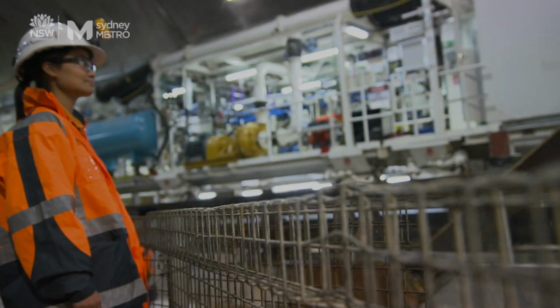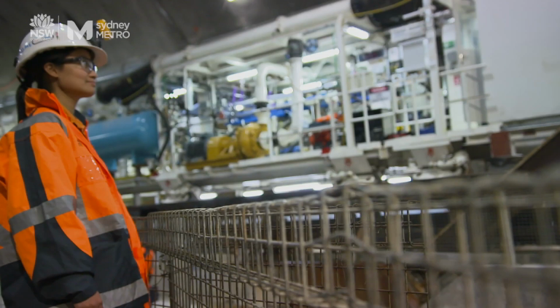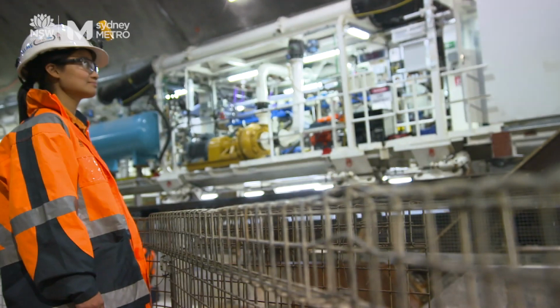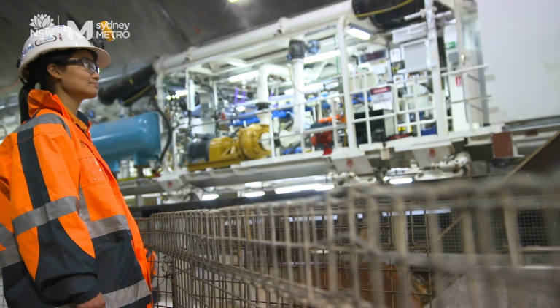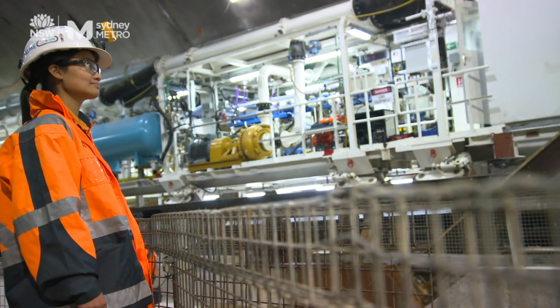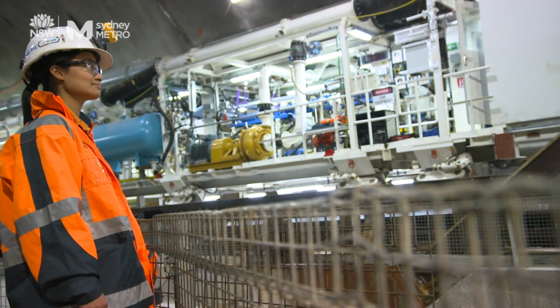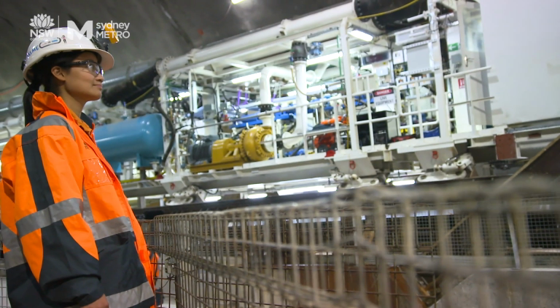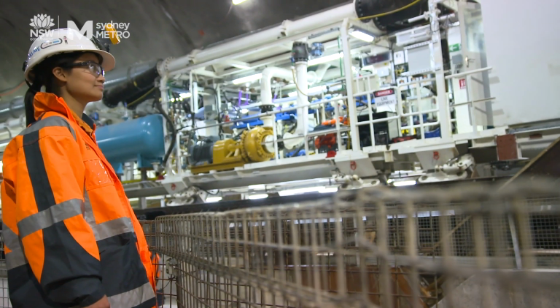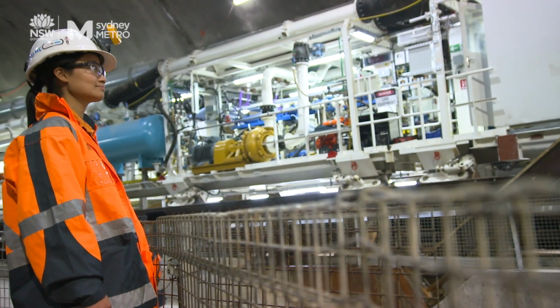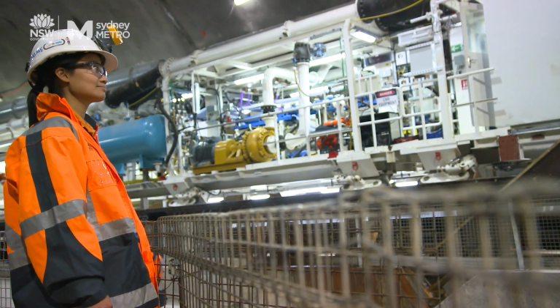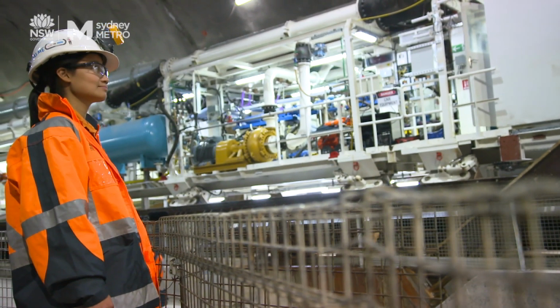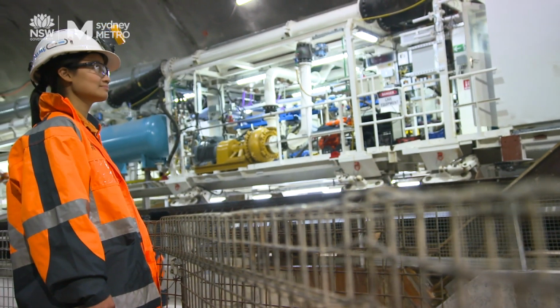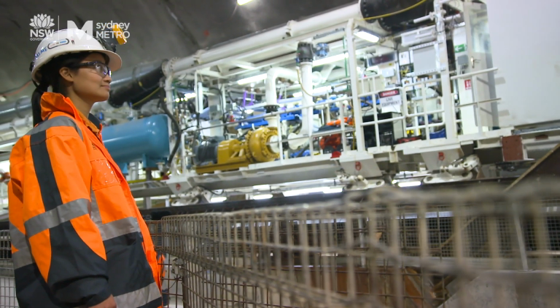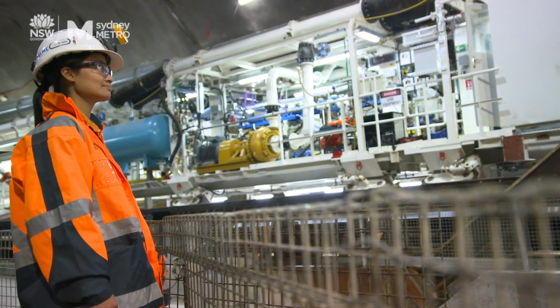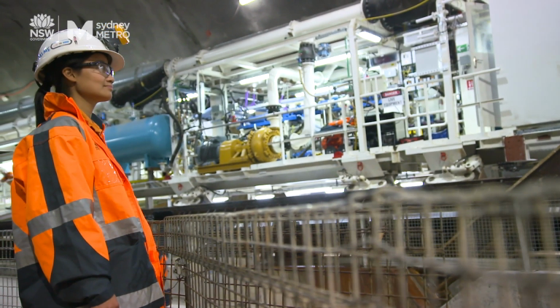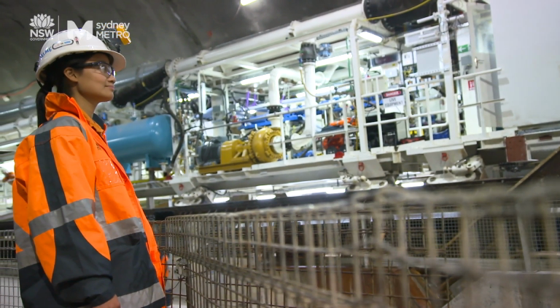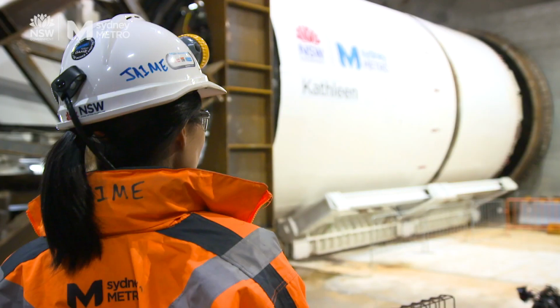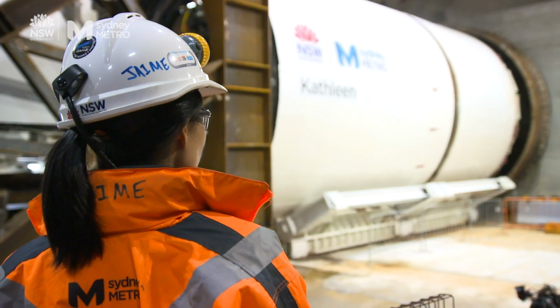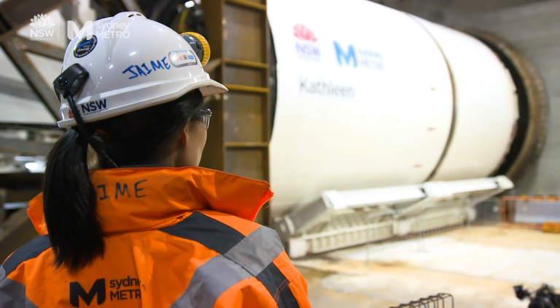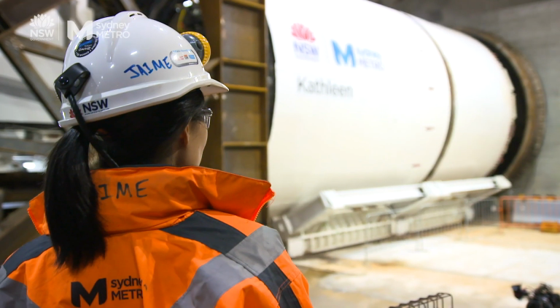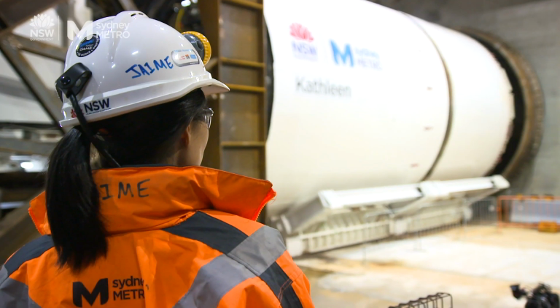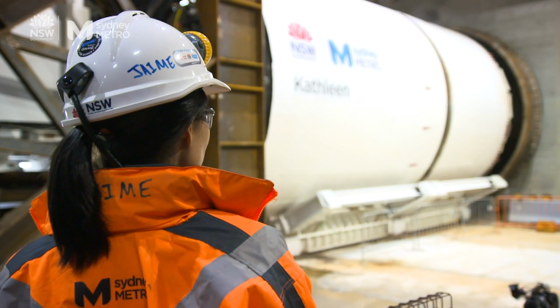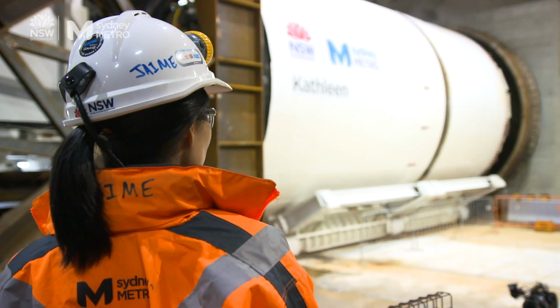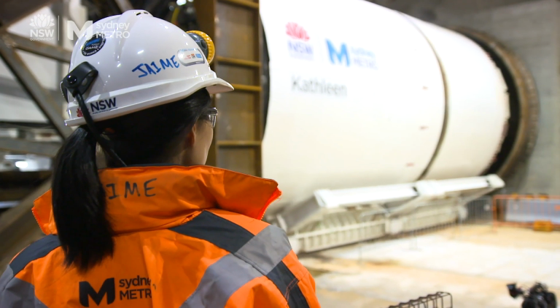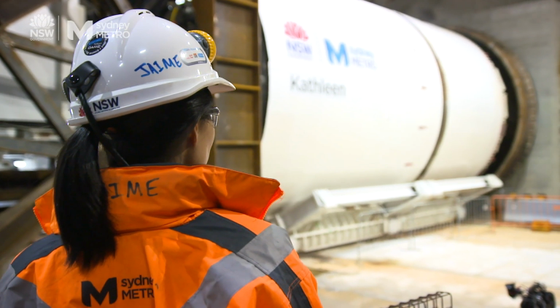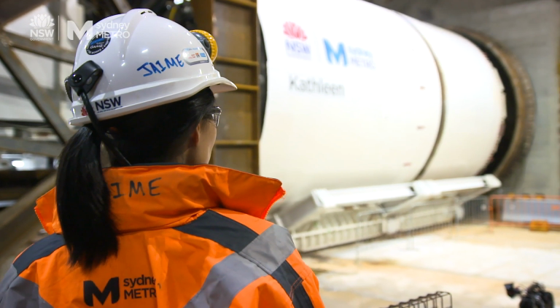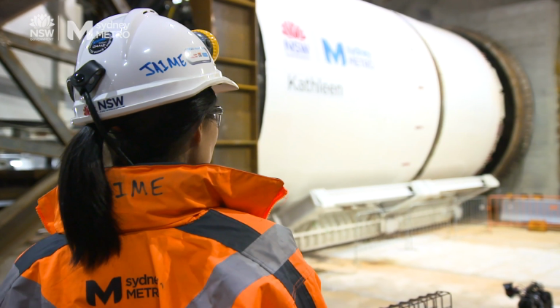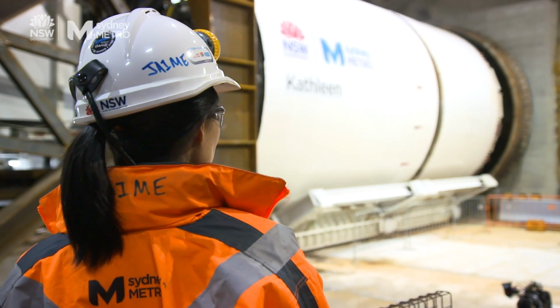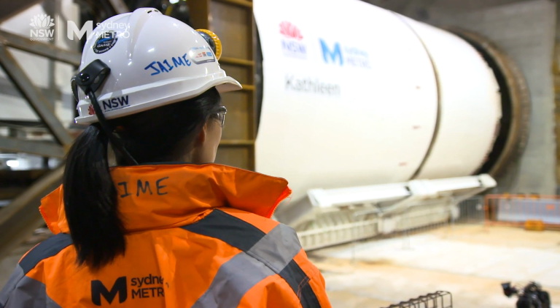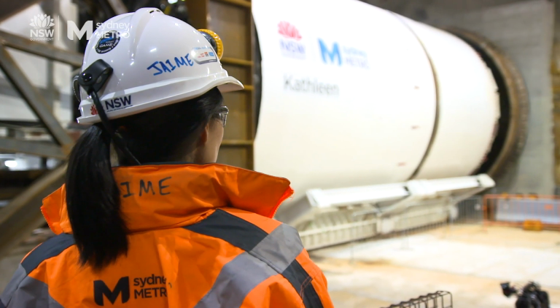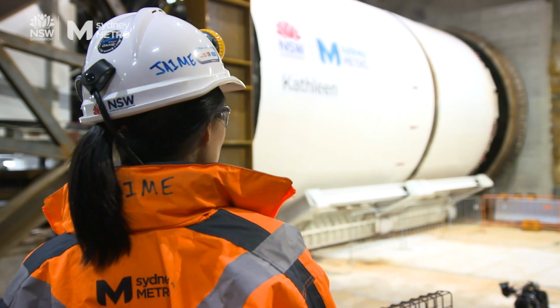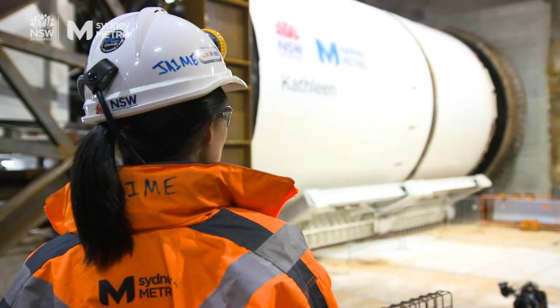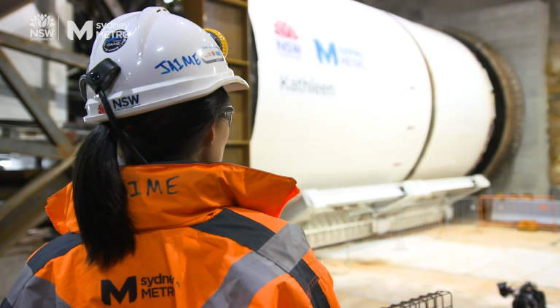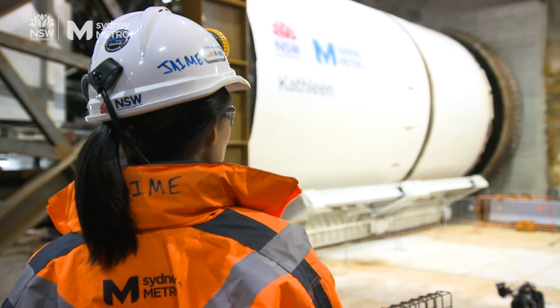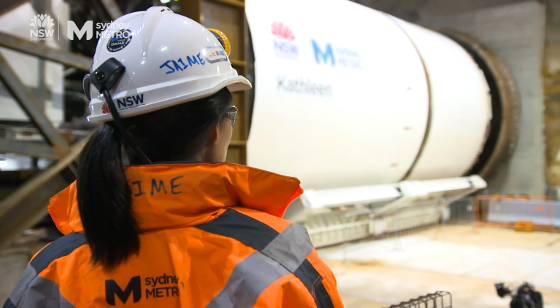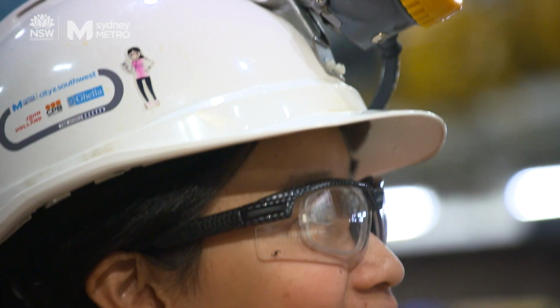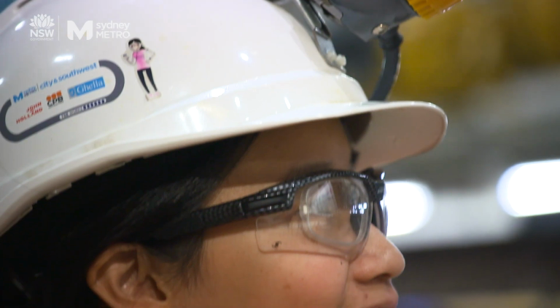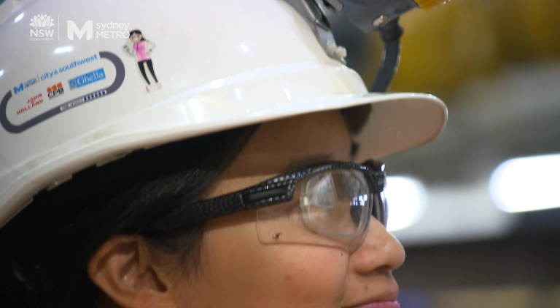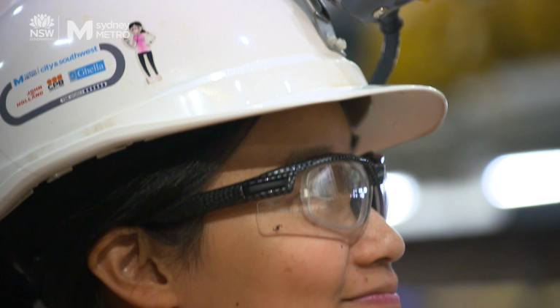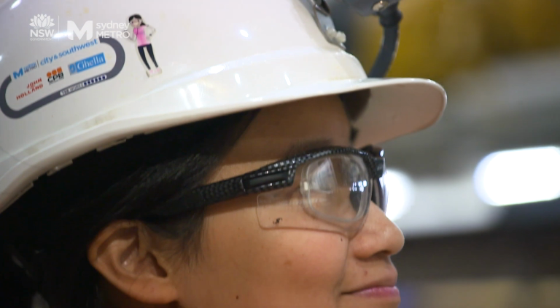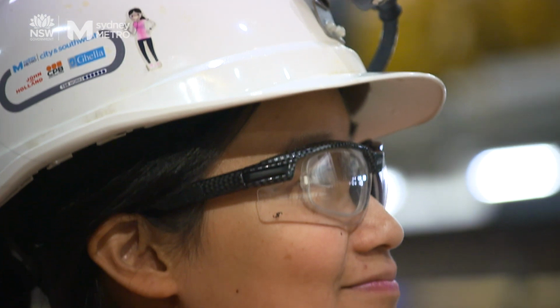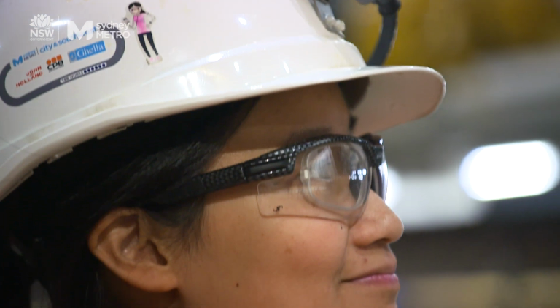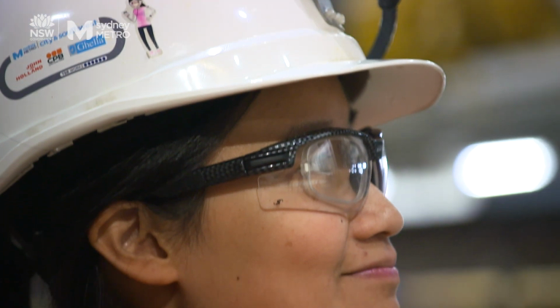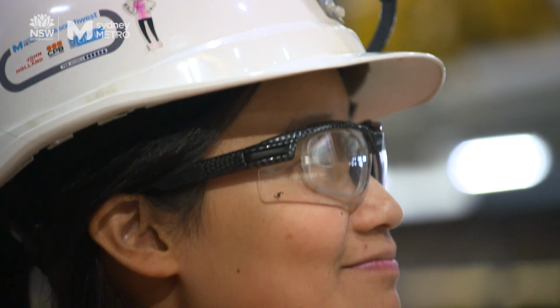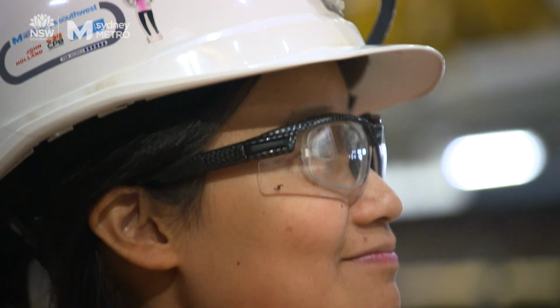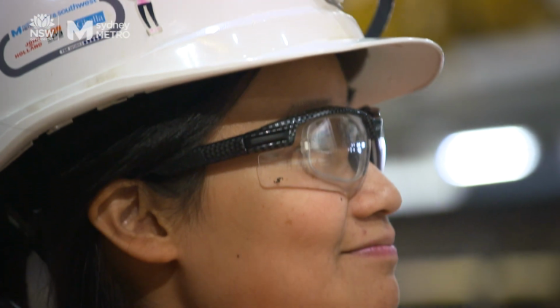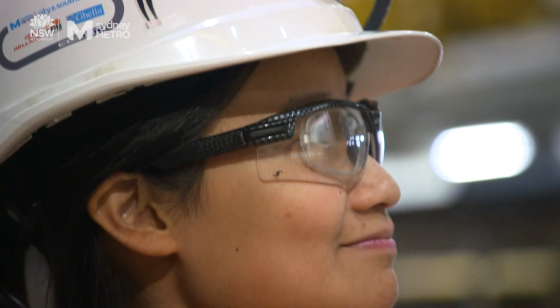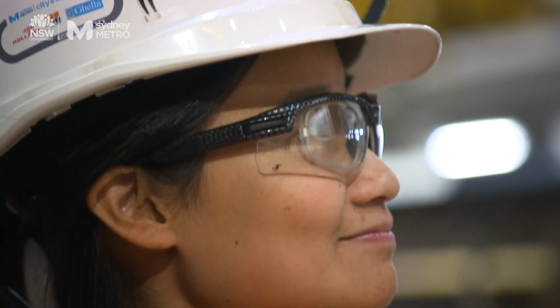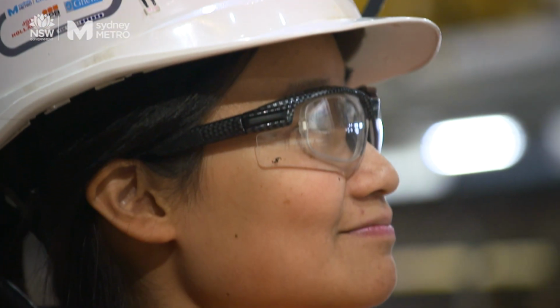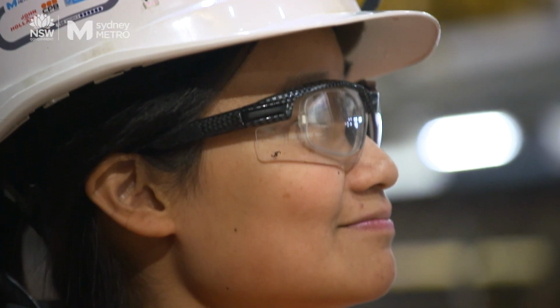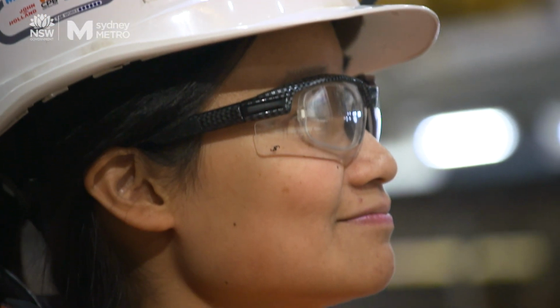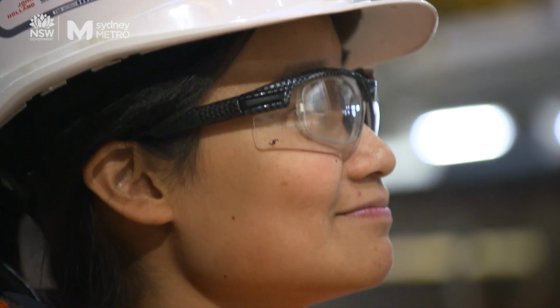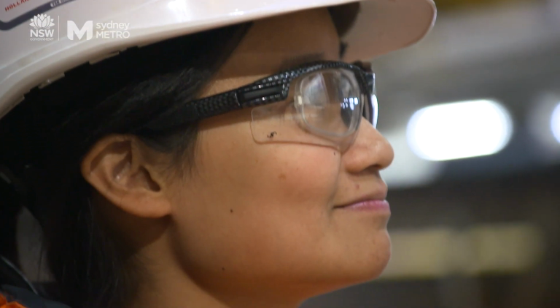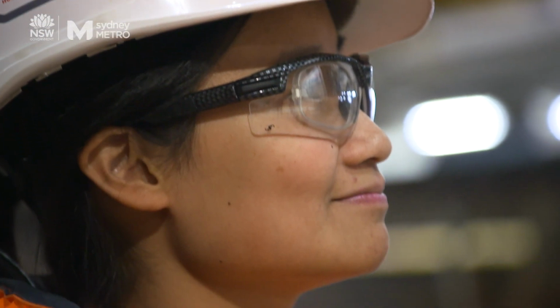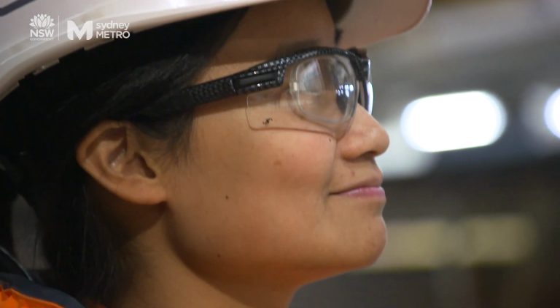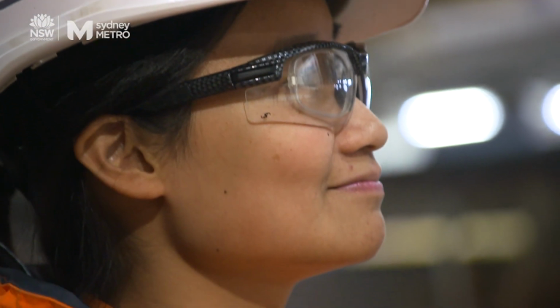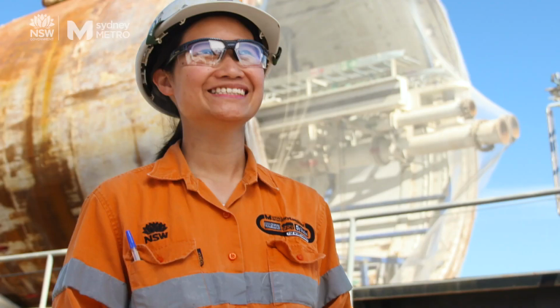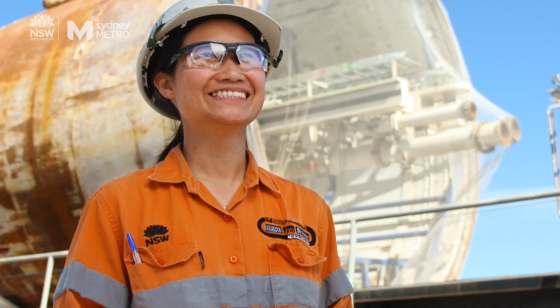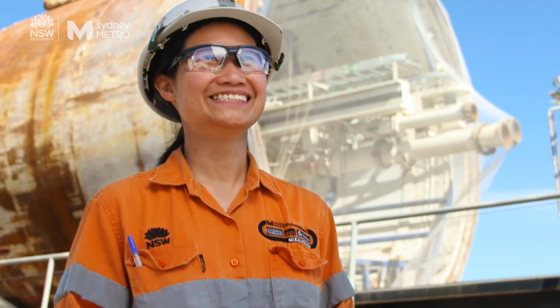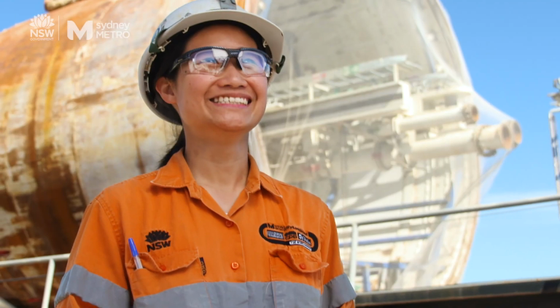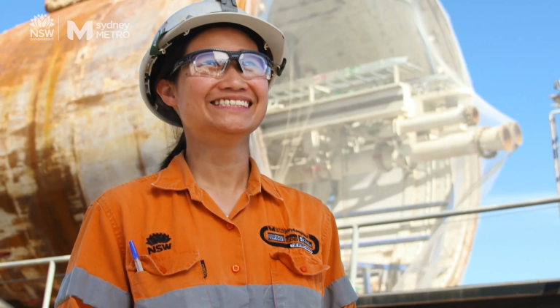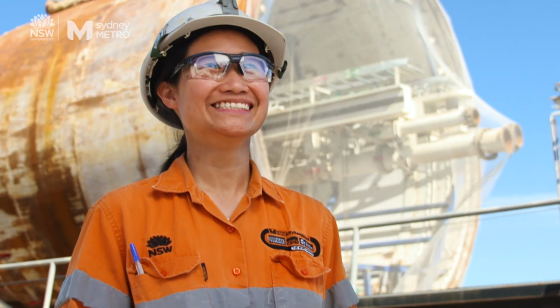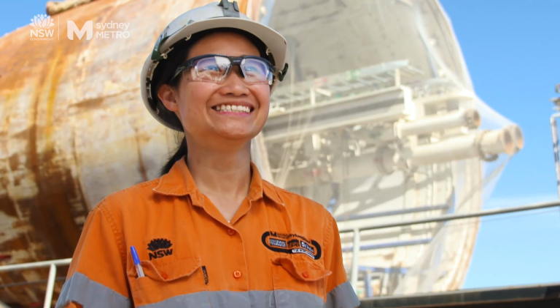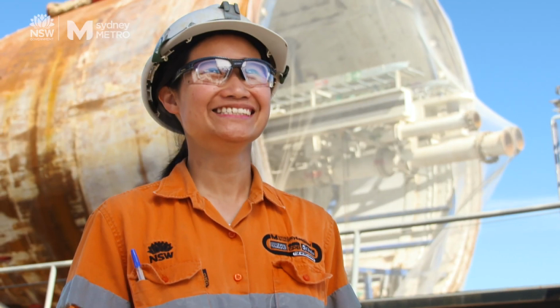My name is Jamie Chirk. I'm 27 years old. I'm a site engineer and this is a day in my life.